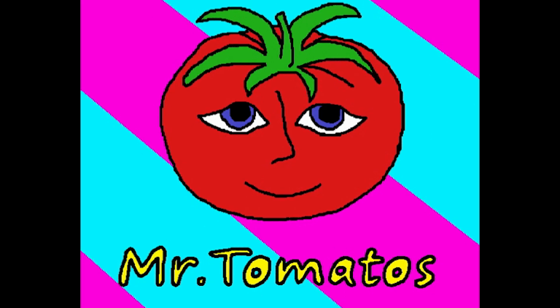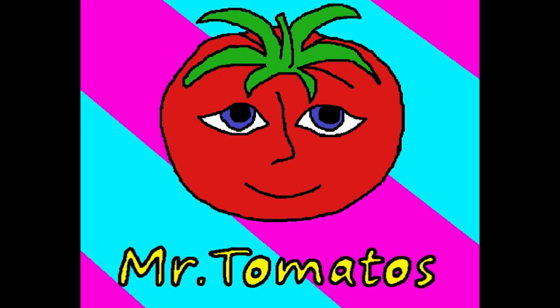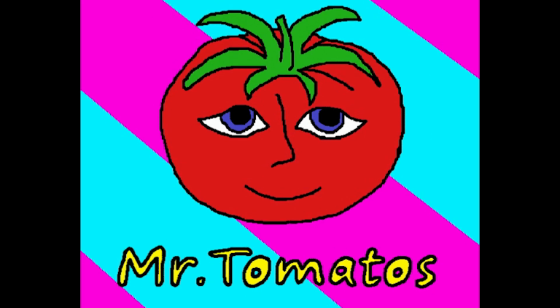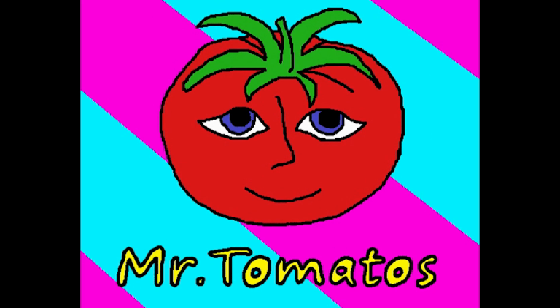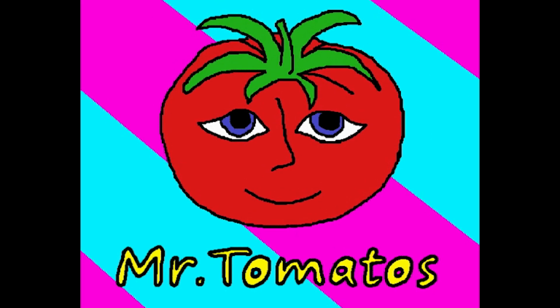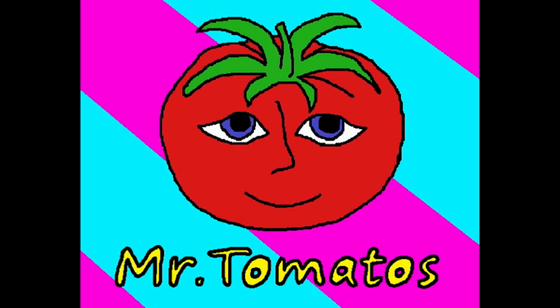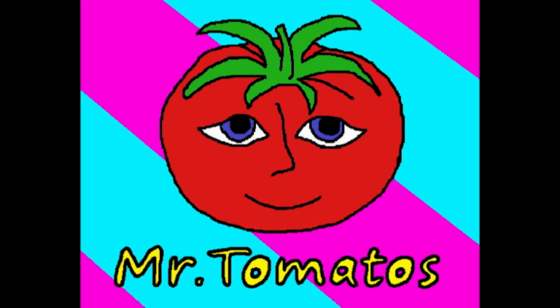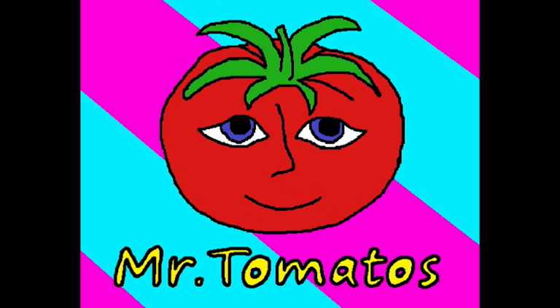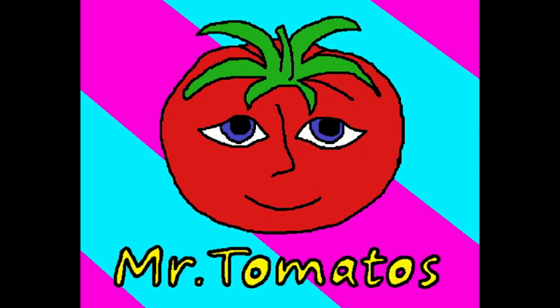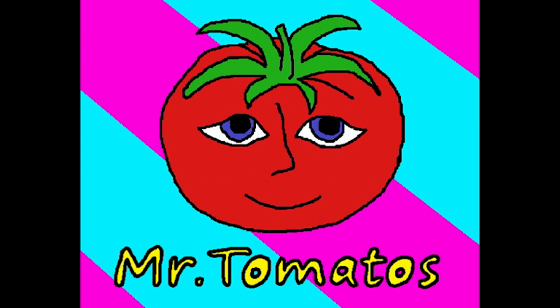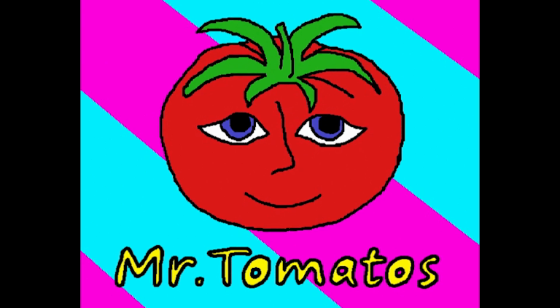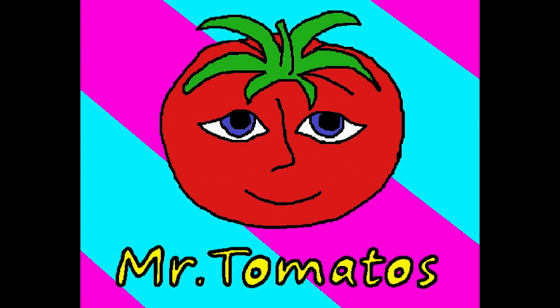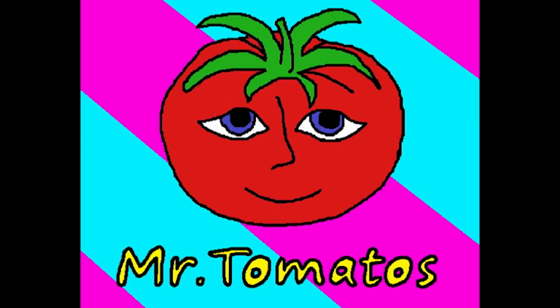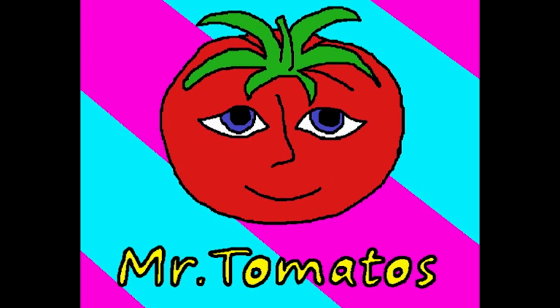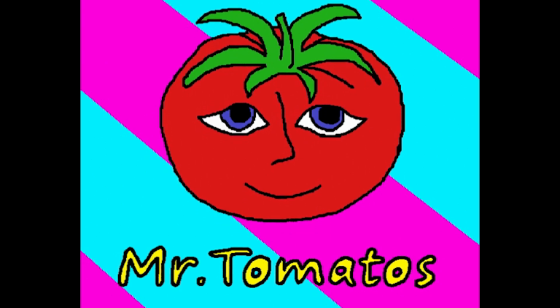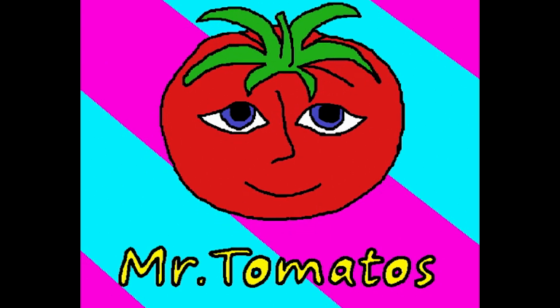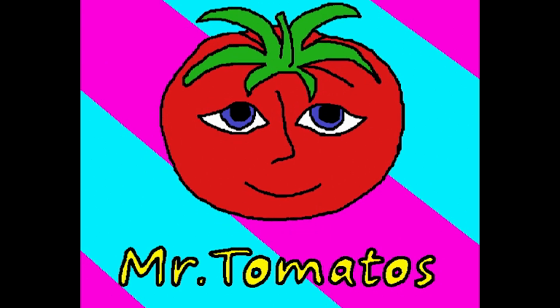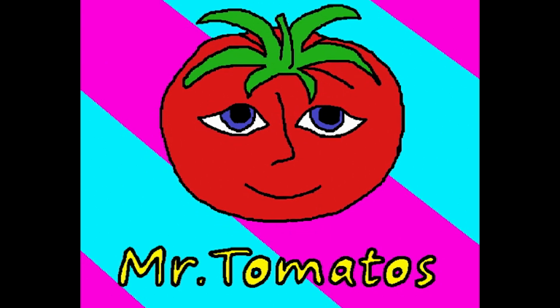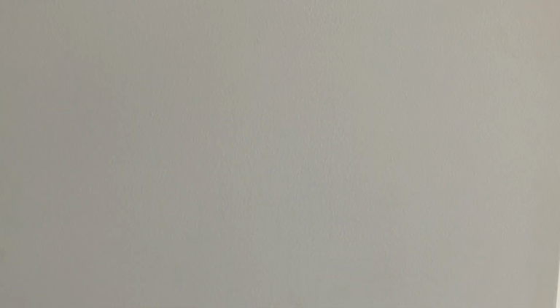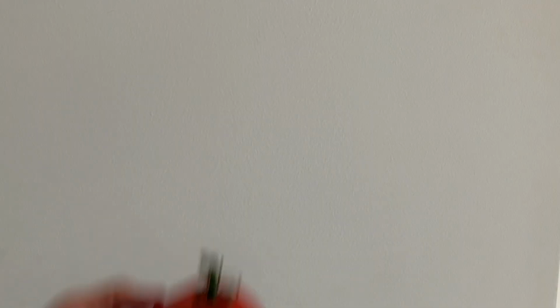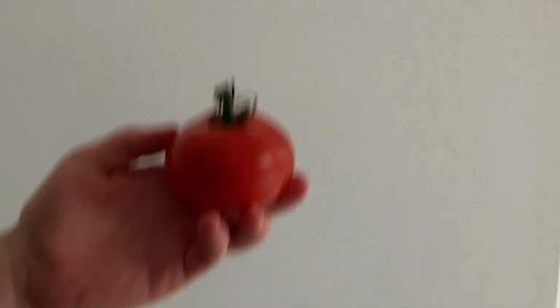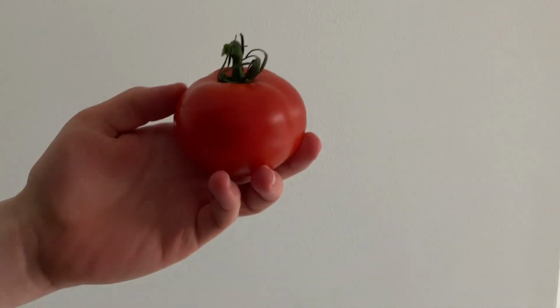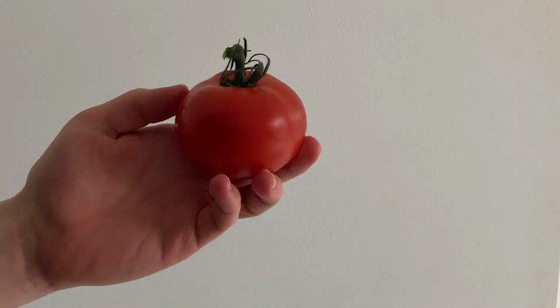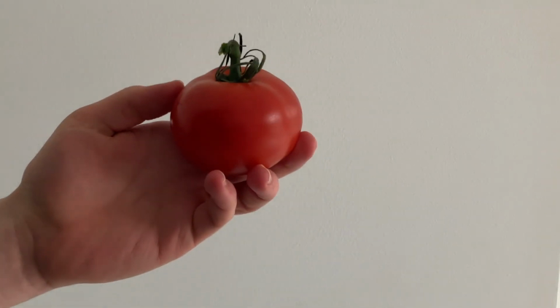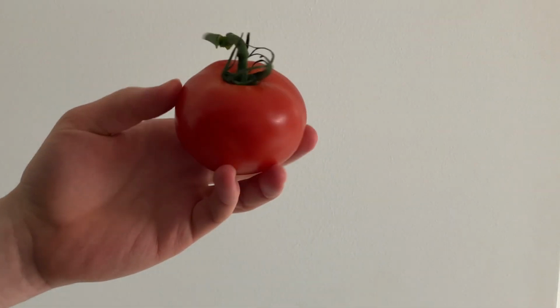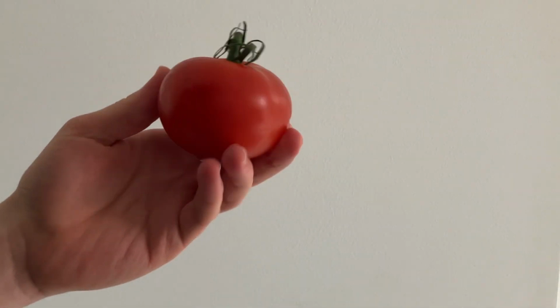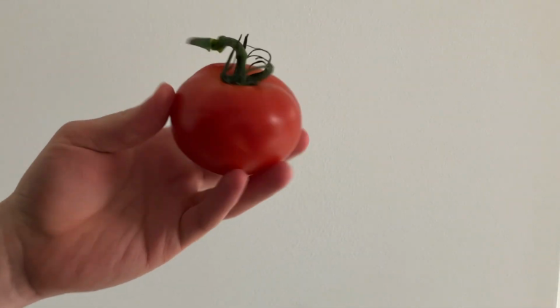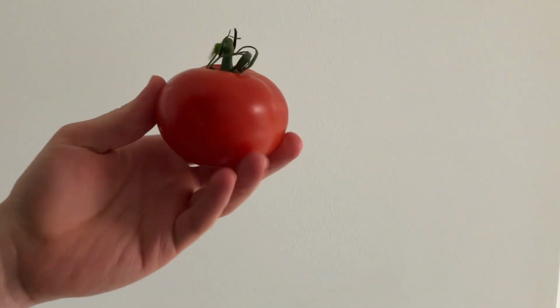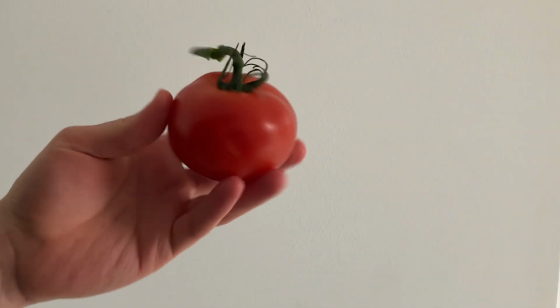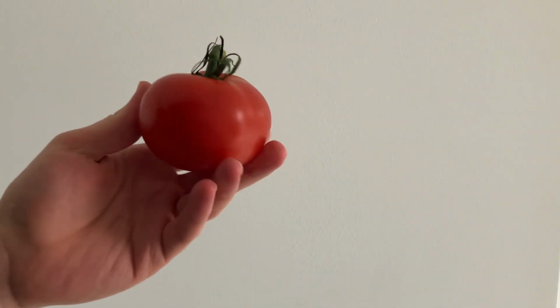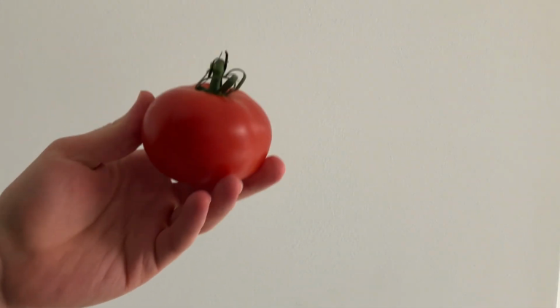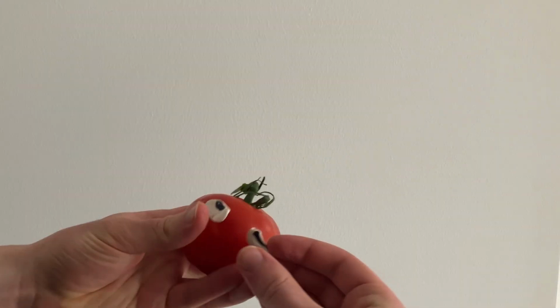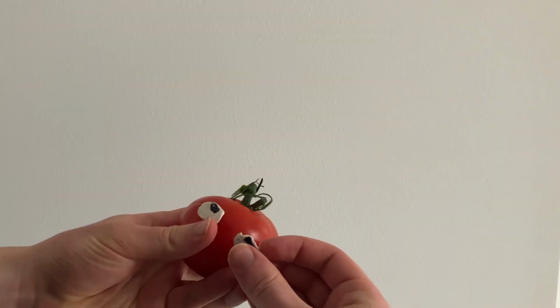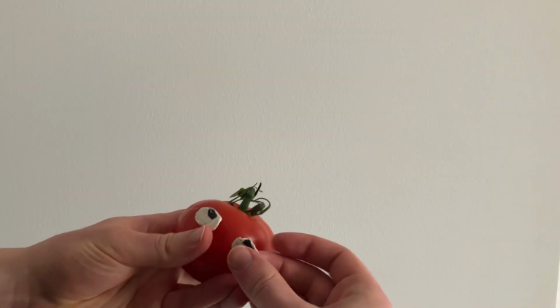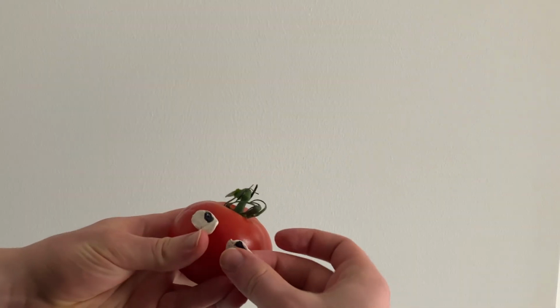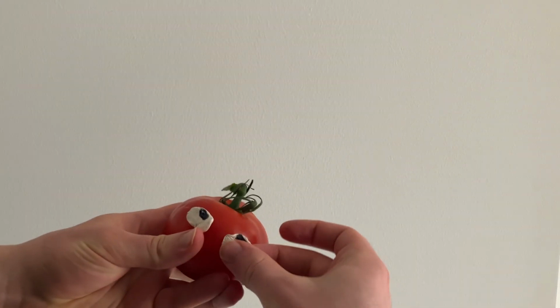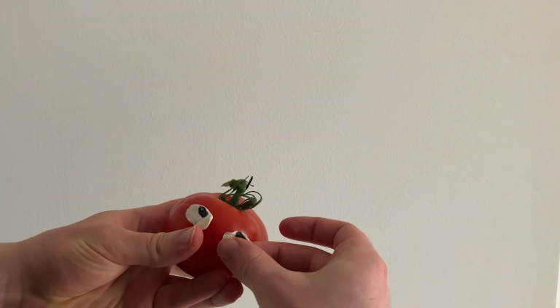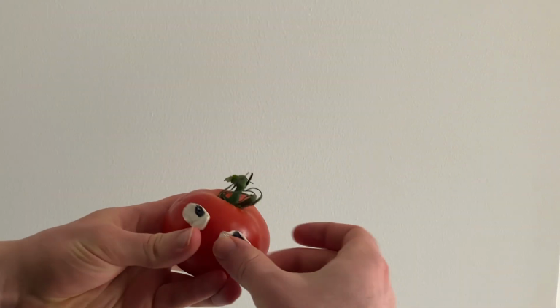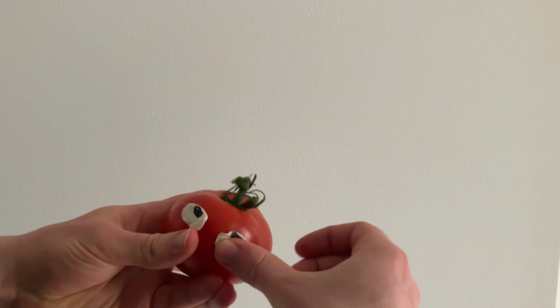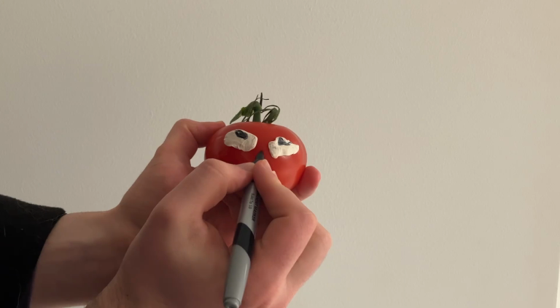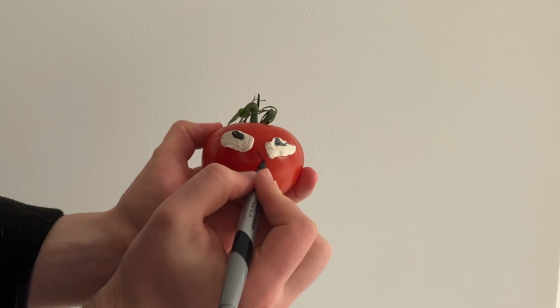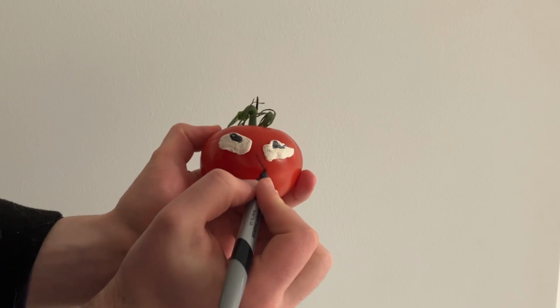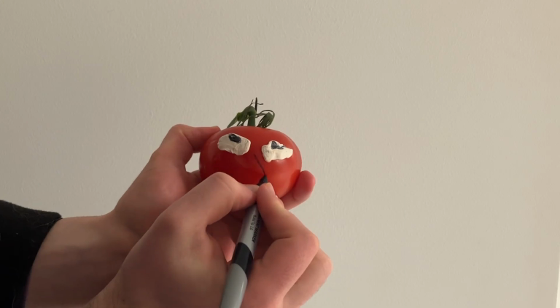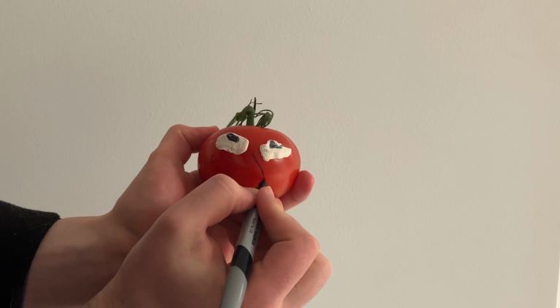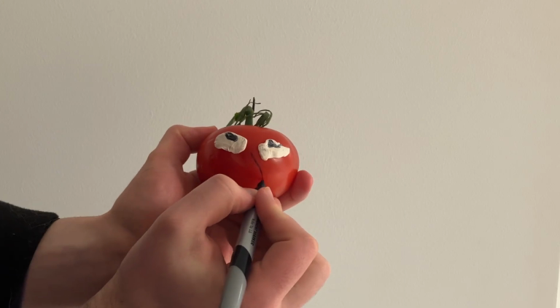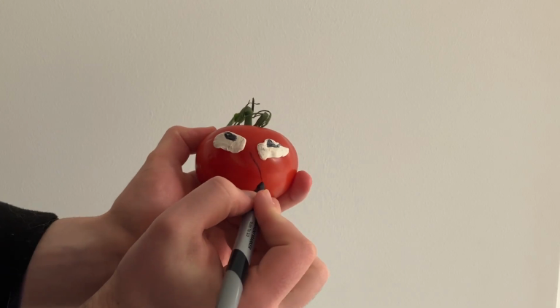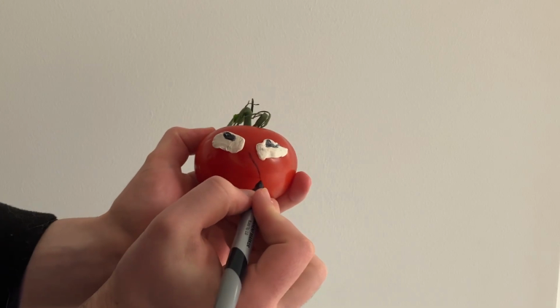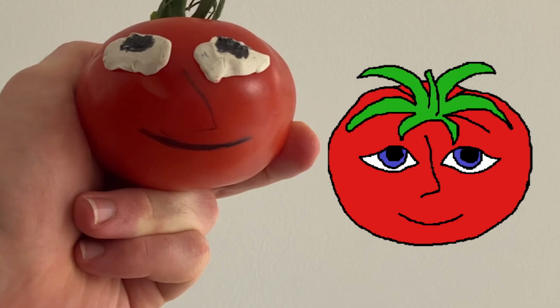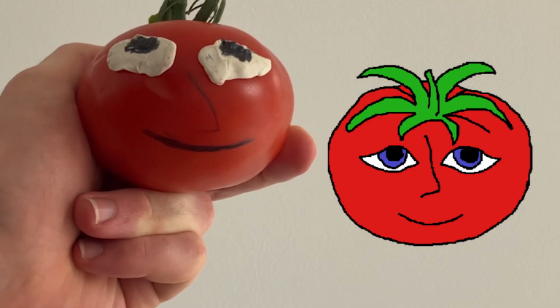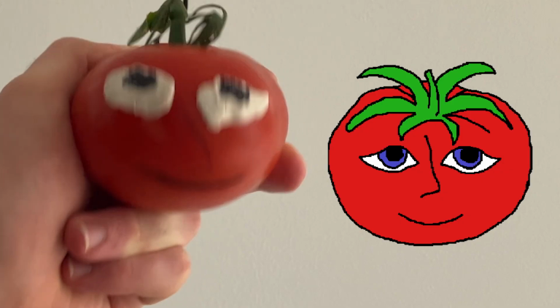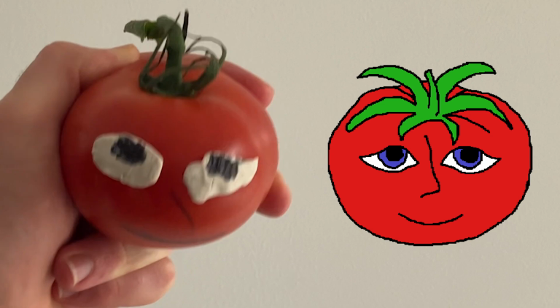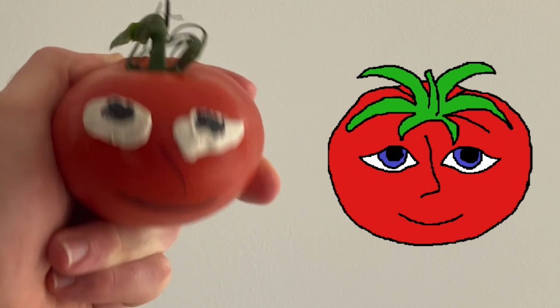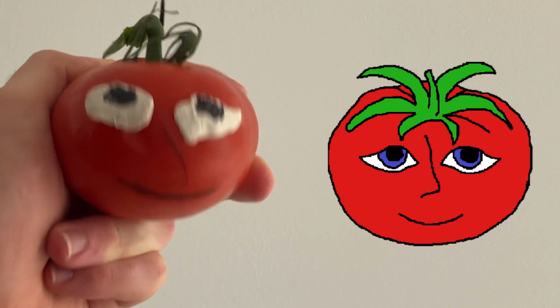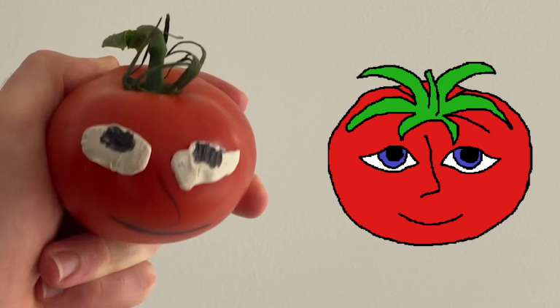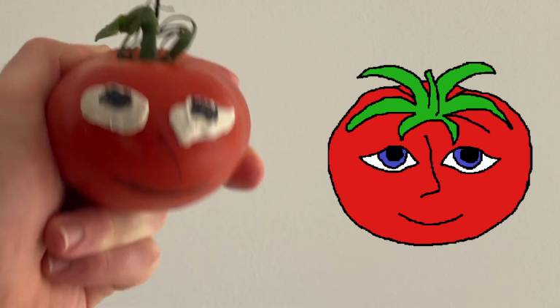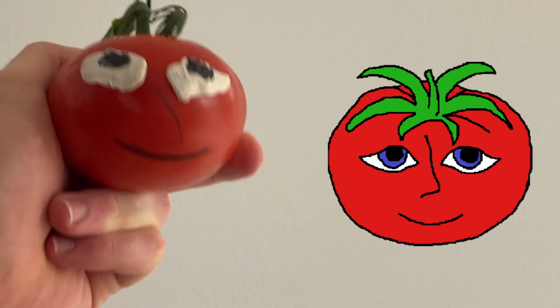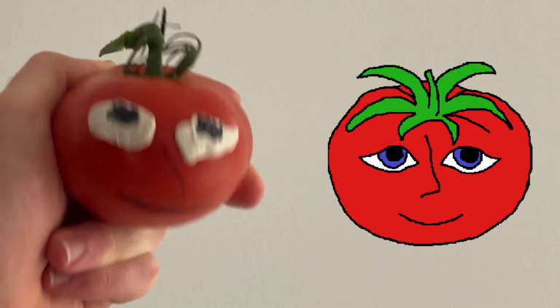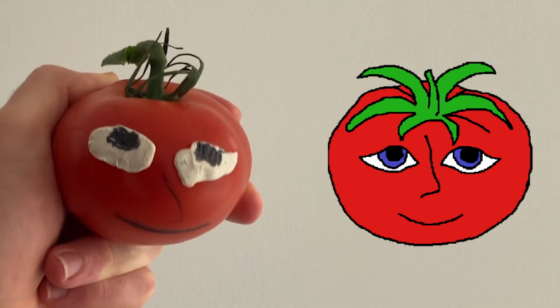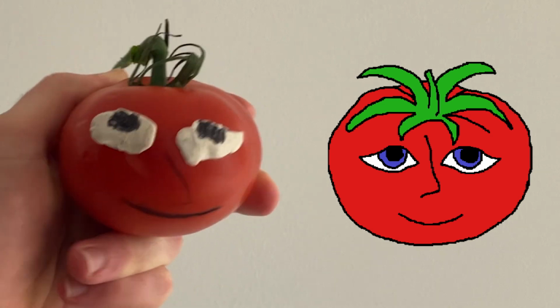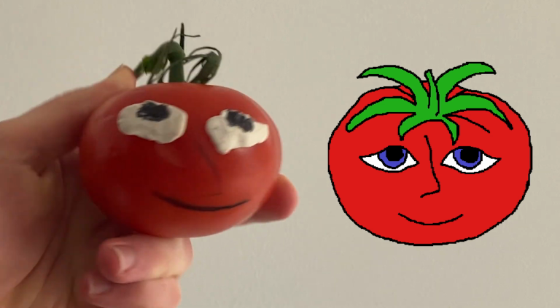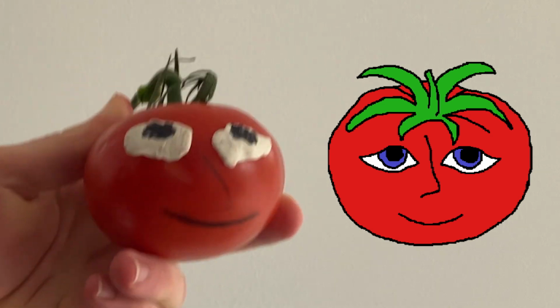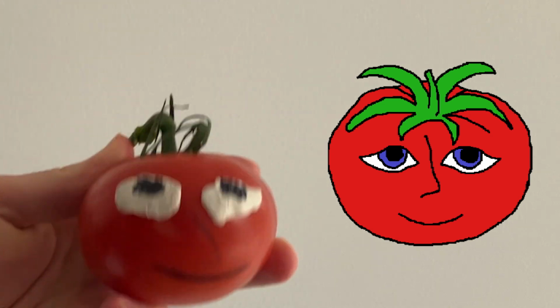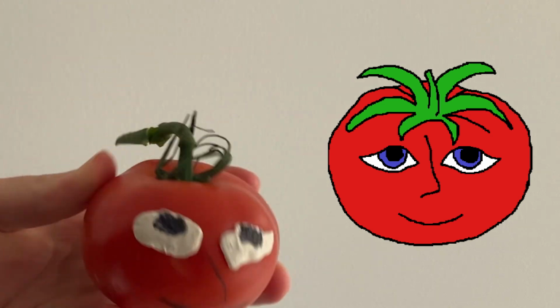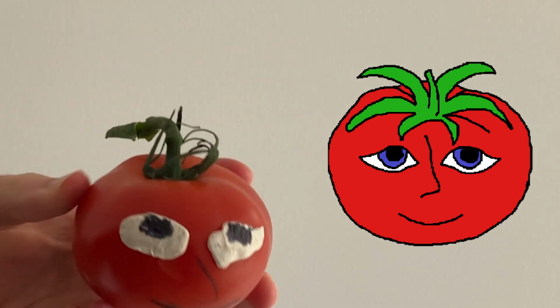I'll make Mr. Tomatoes to make up for it. Here I have a tomato. I'll give him eyes and a face. This one turned out much better than Lilith.